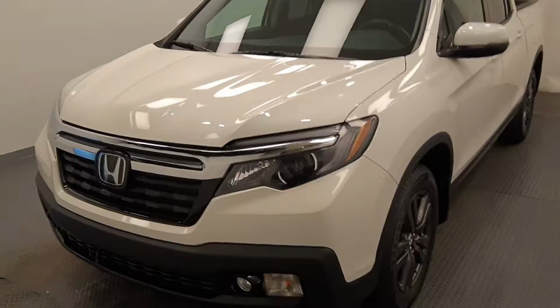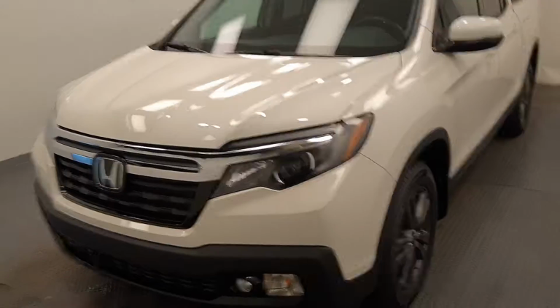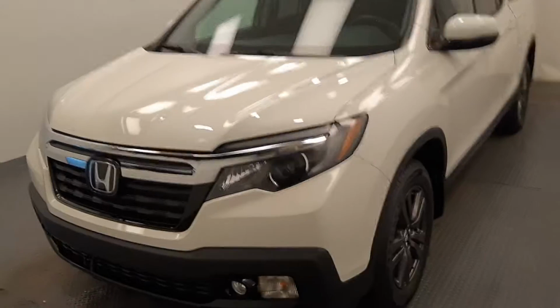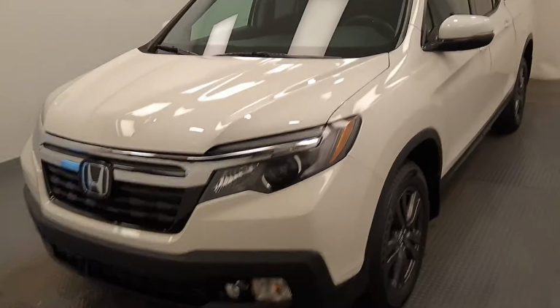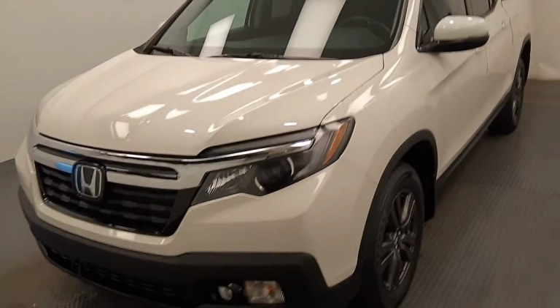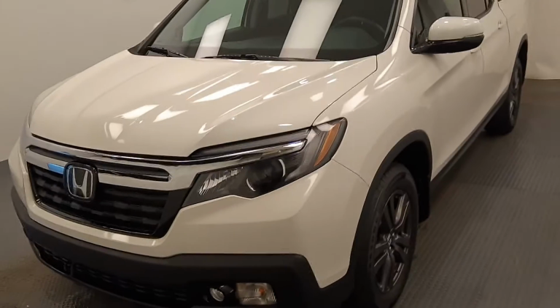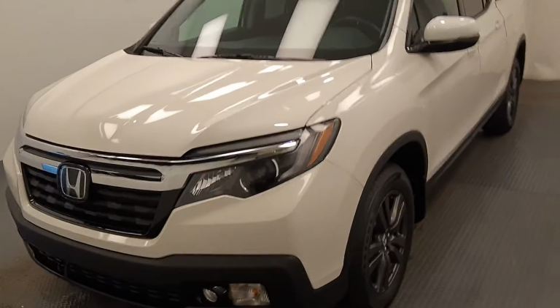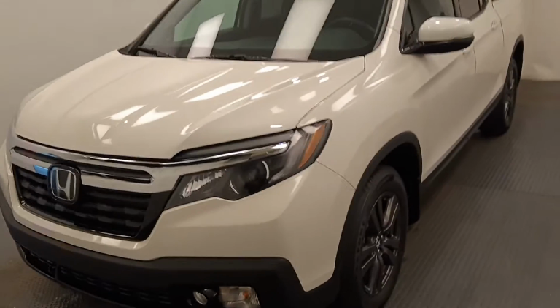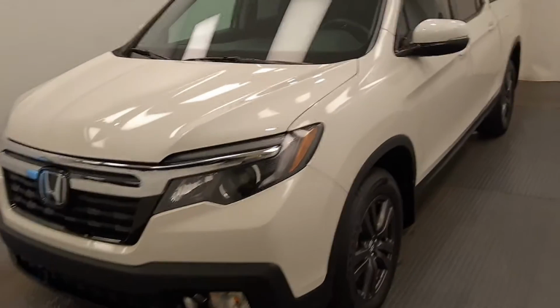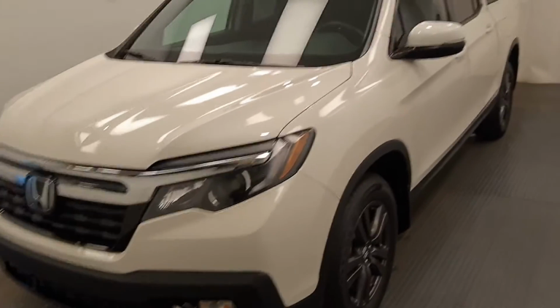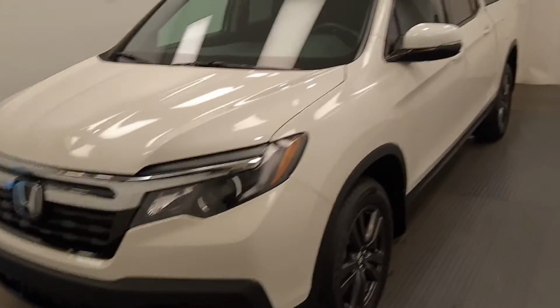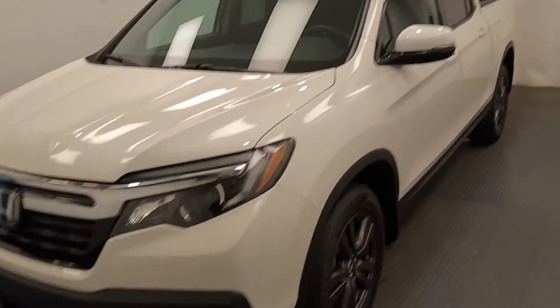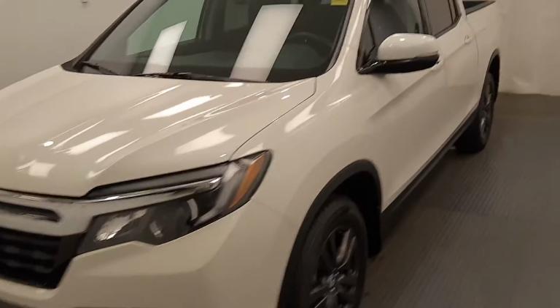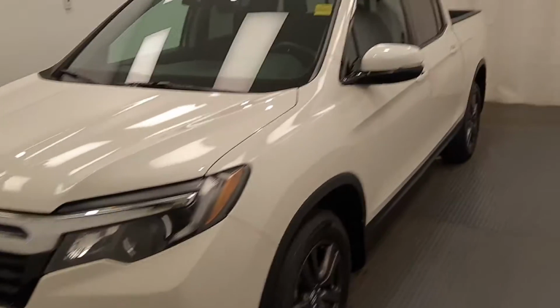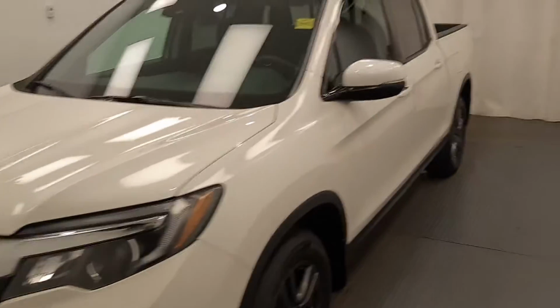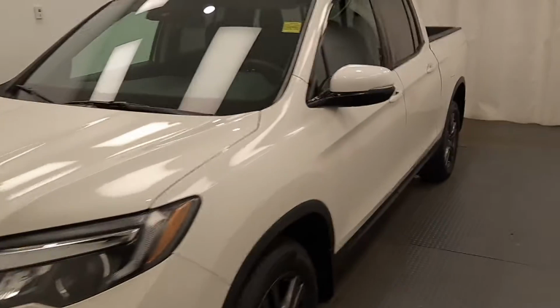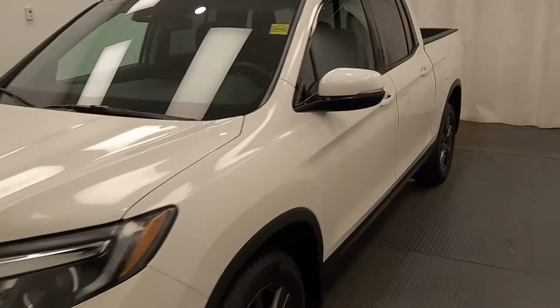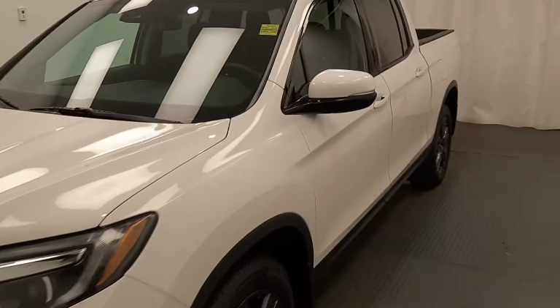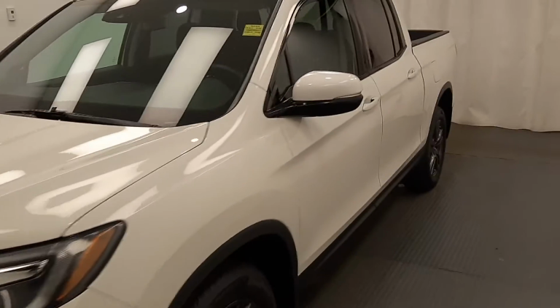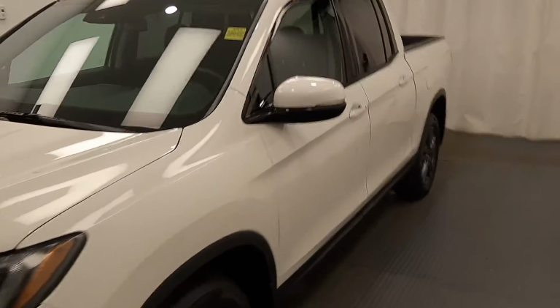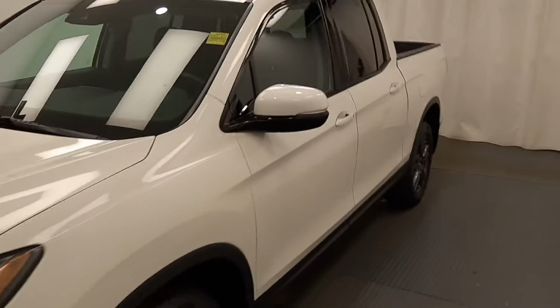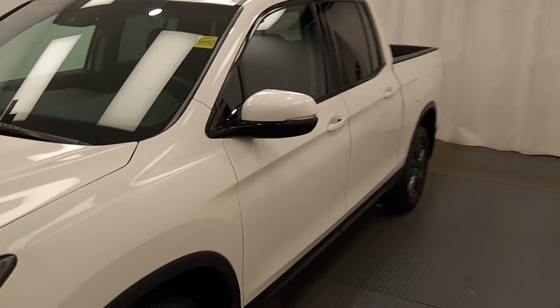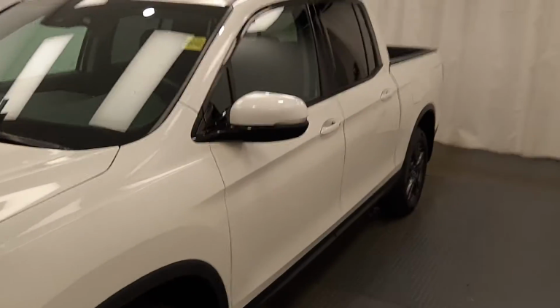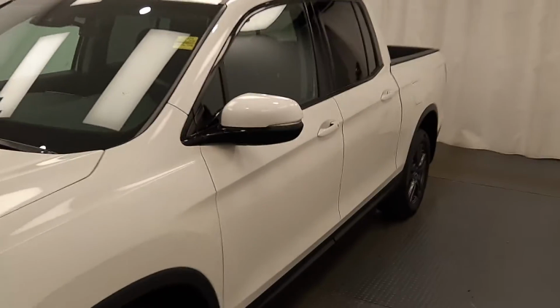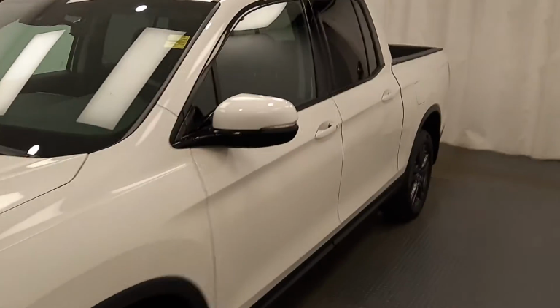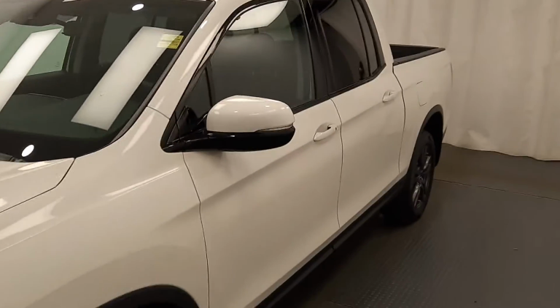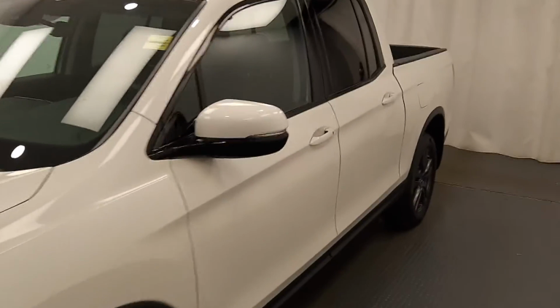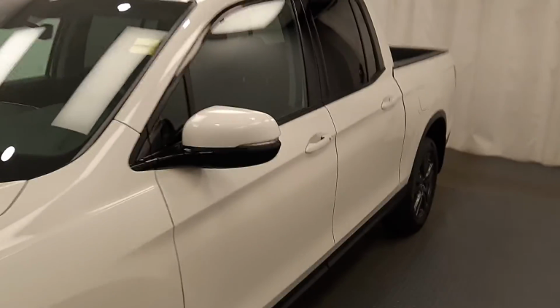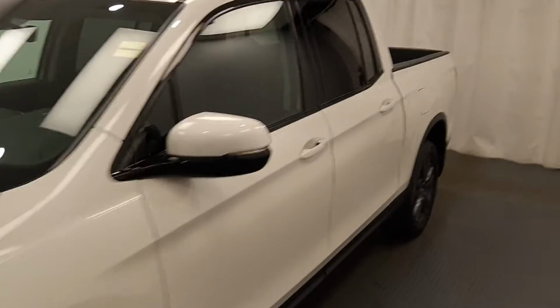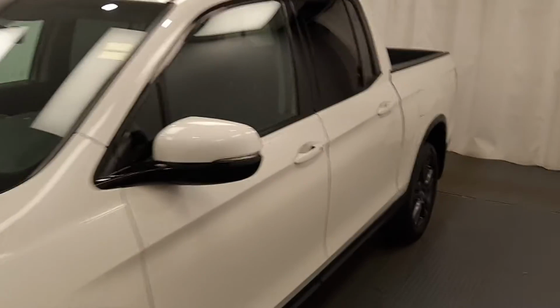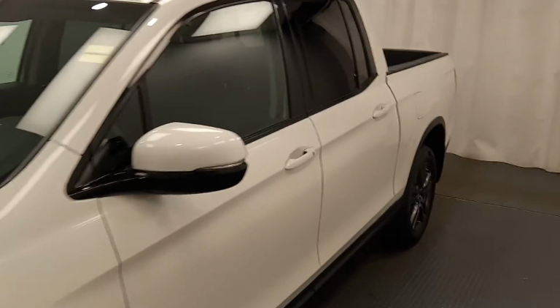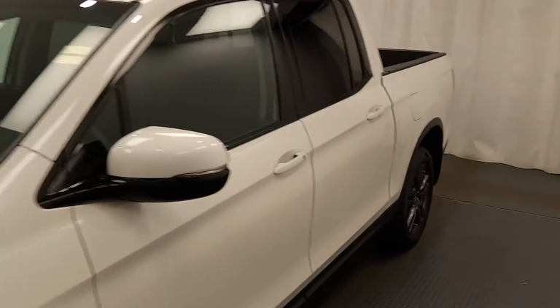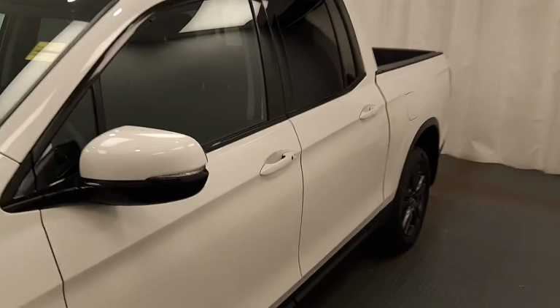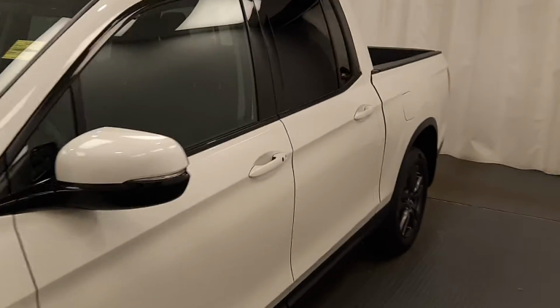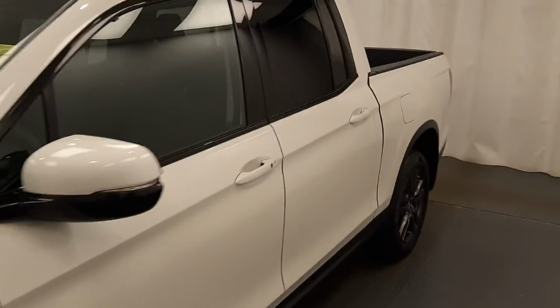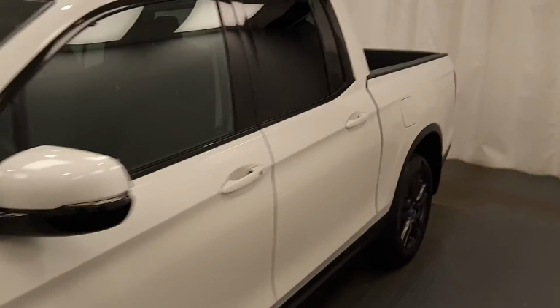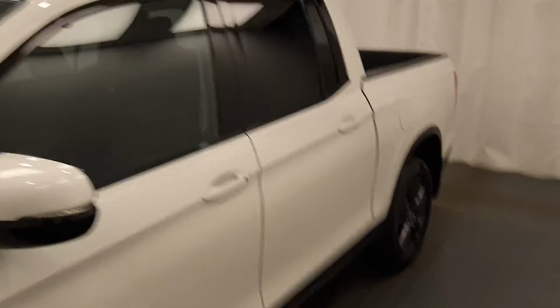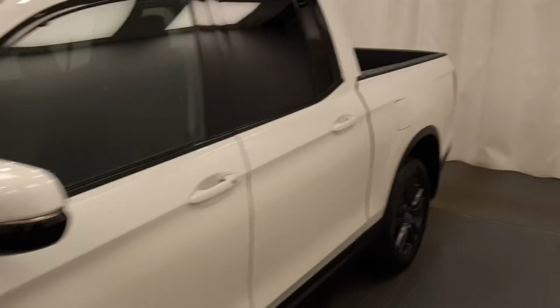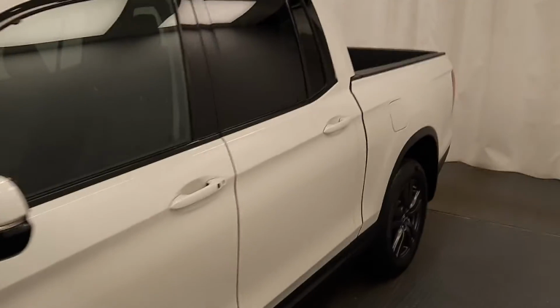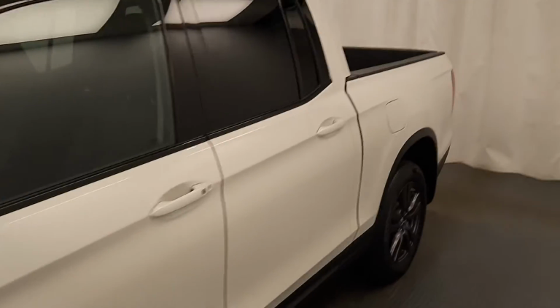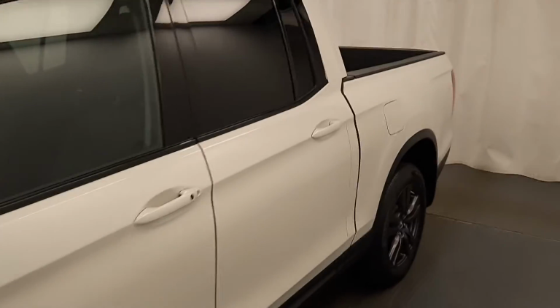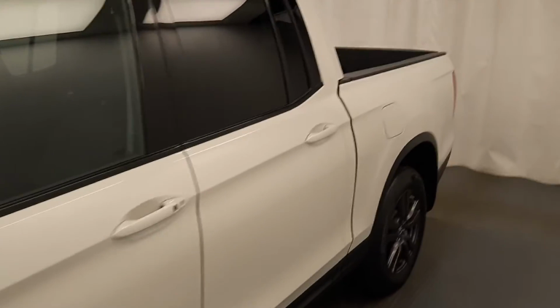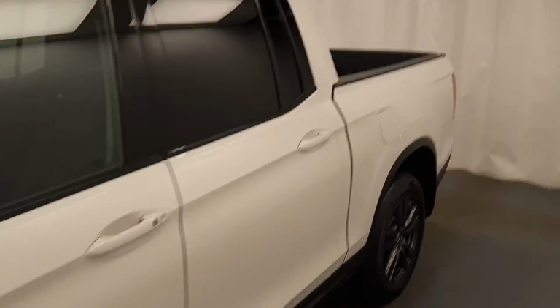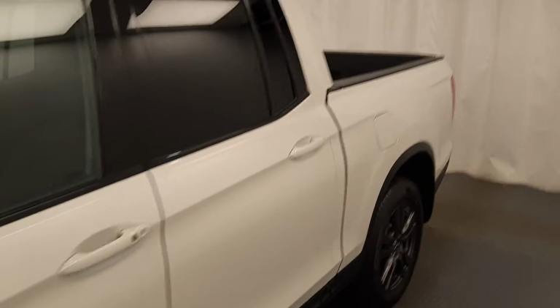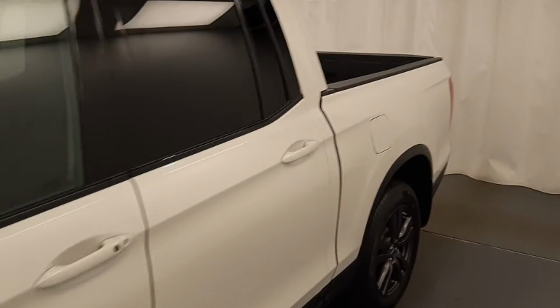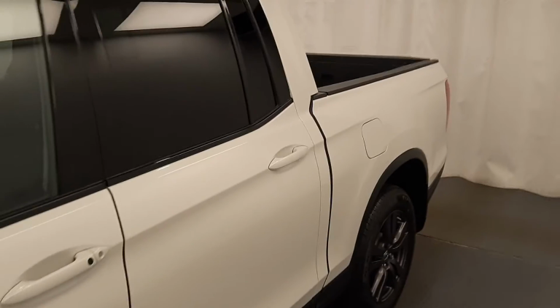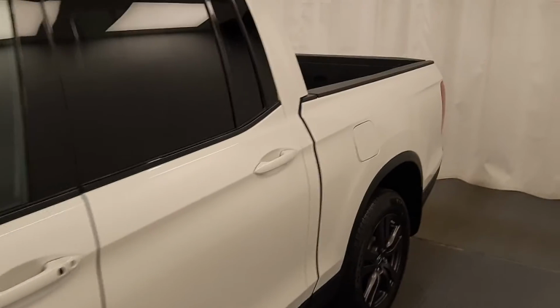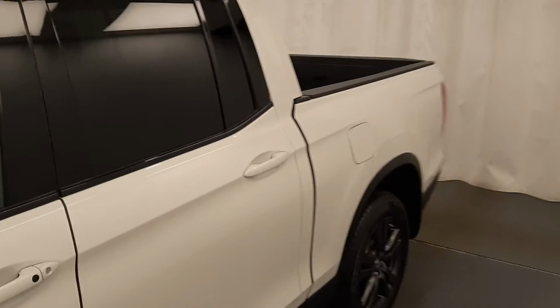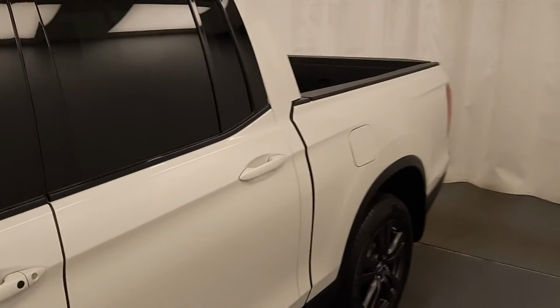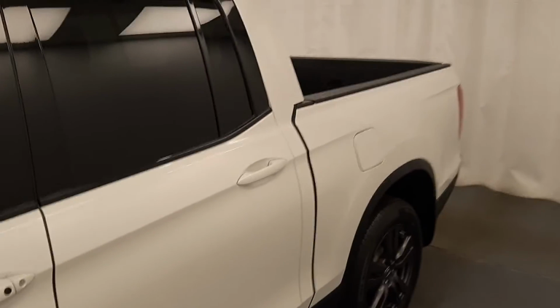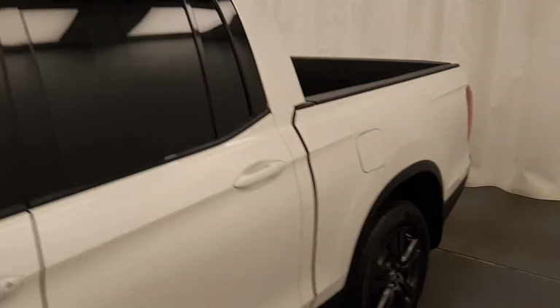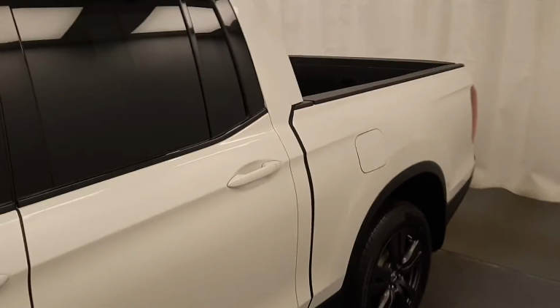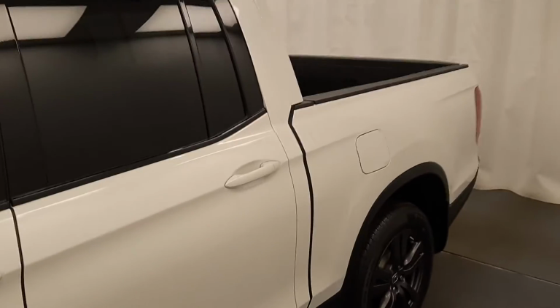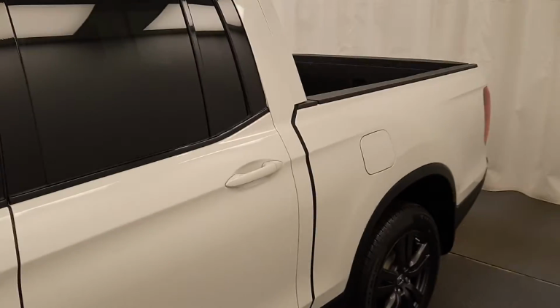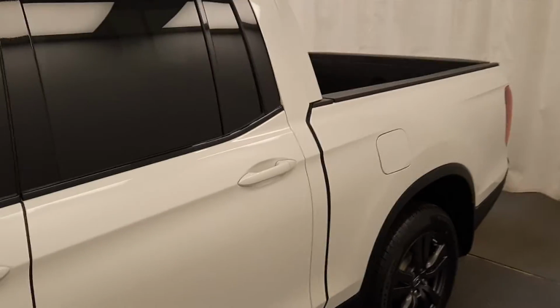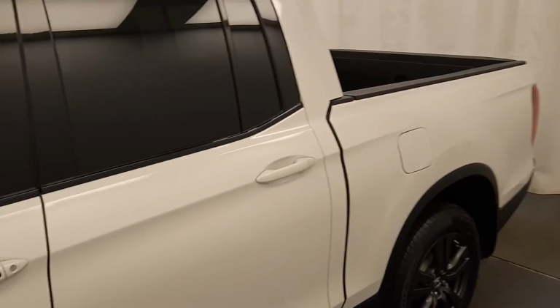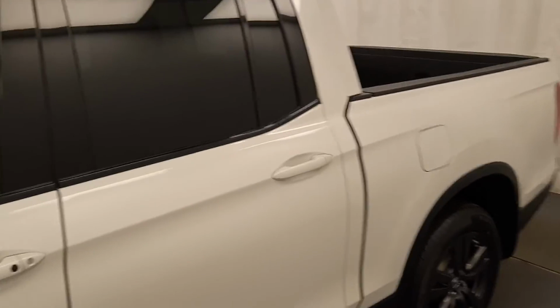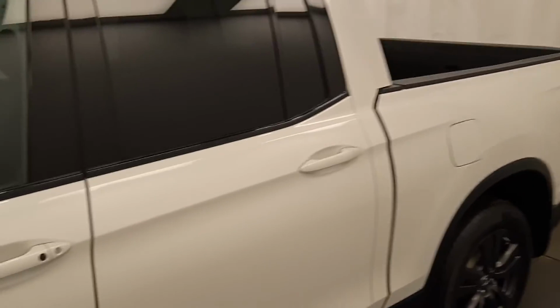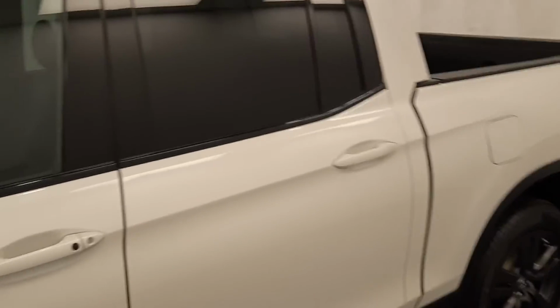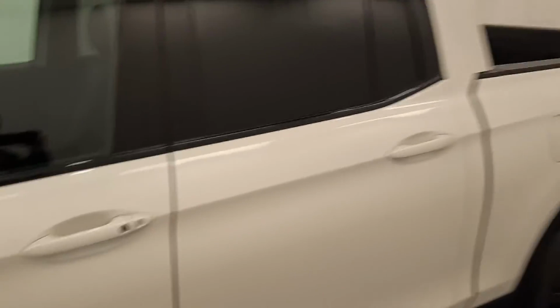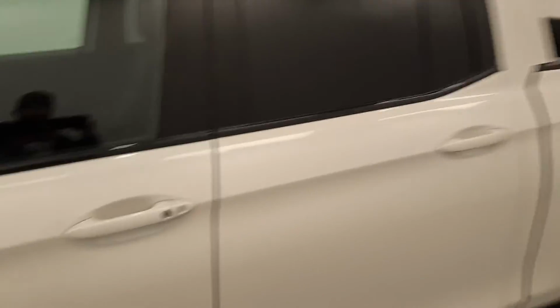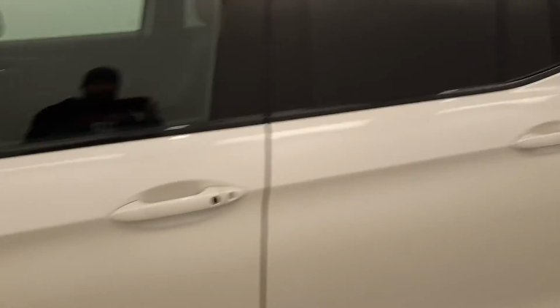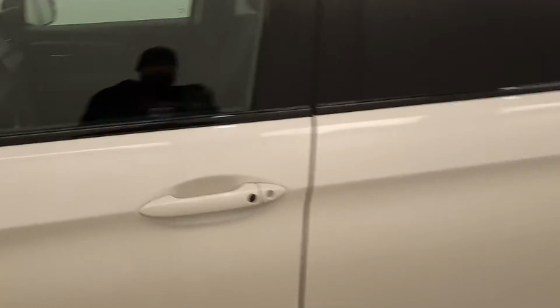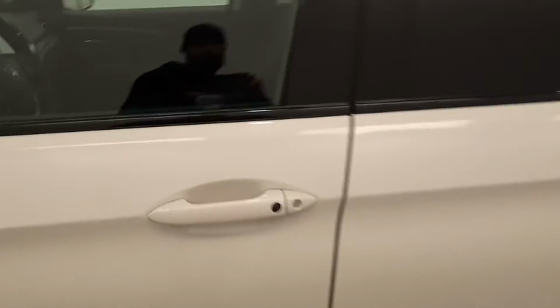This is stock number 209345, 2019 Honda Ridgeline Sport in white.